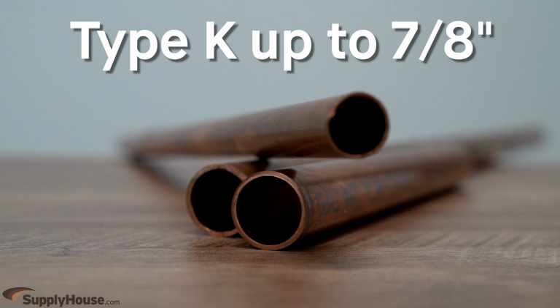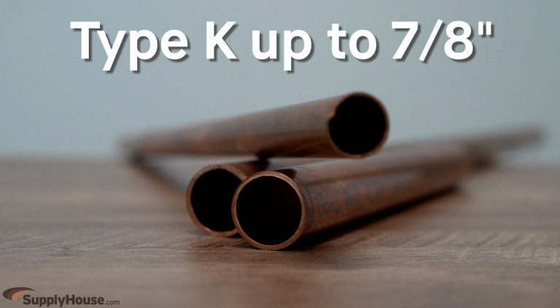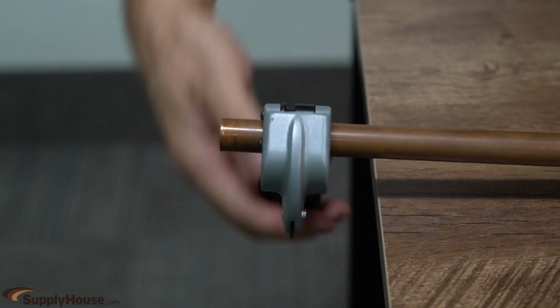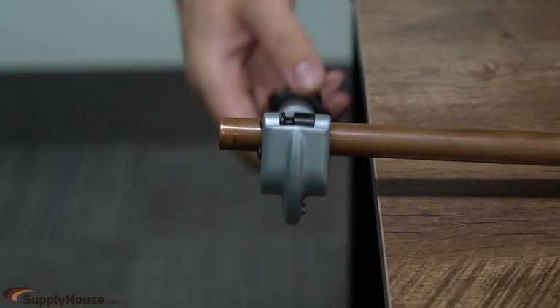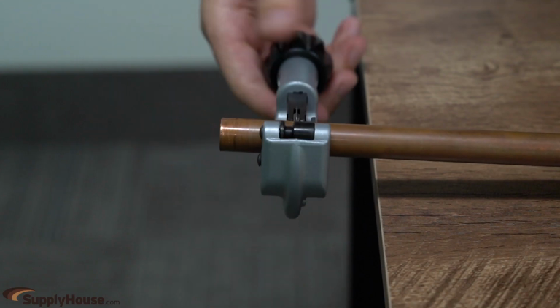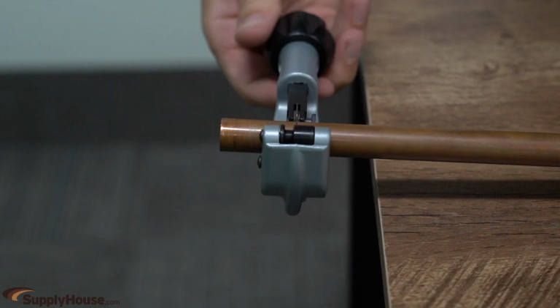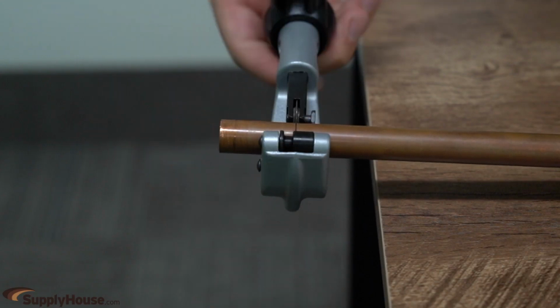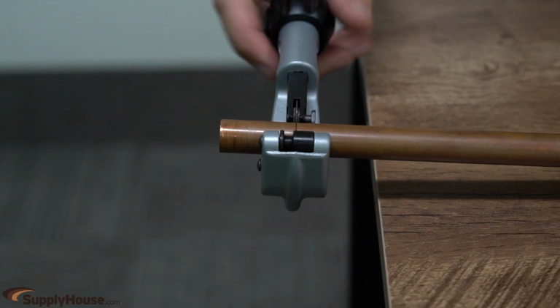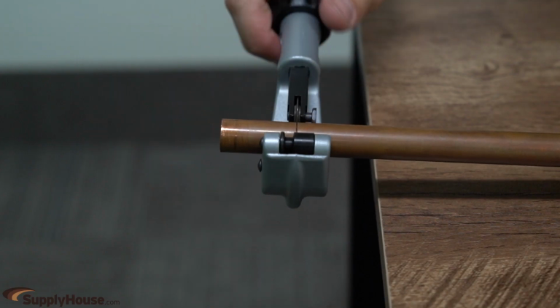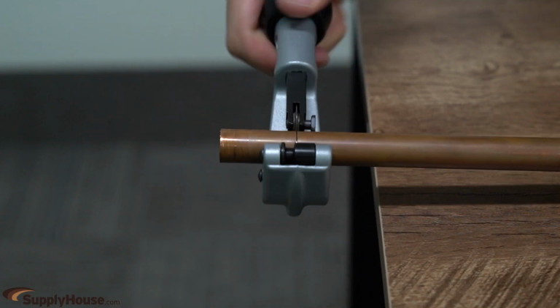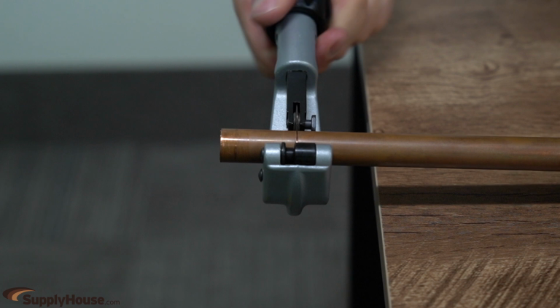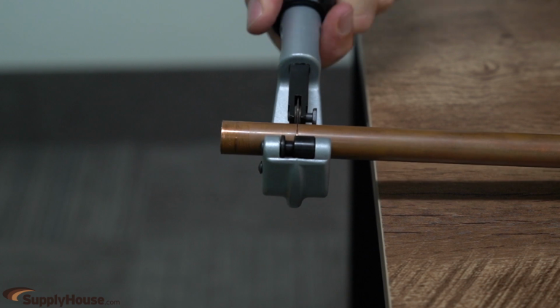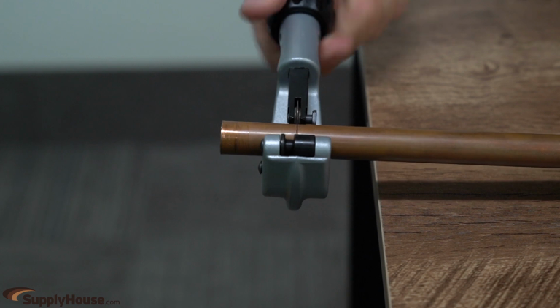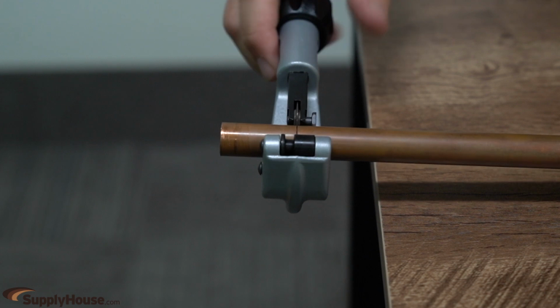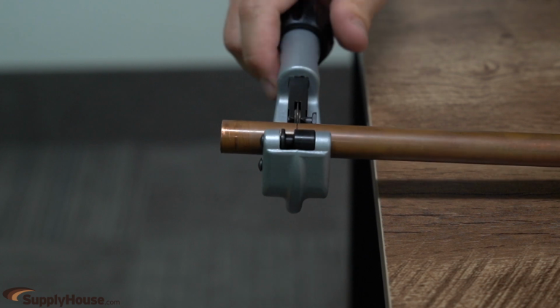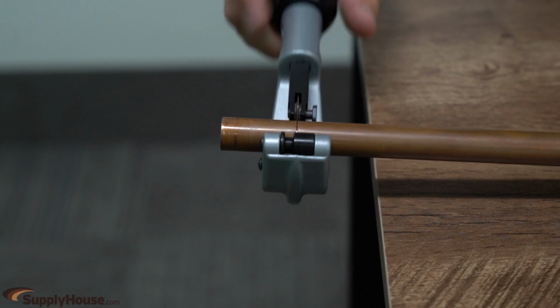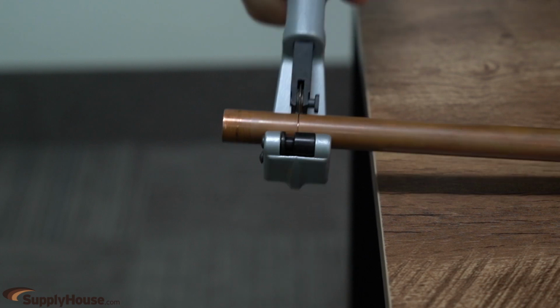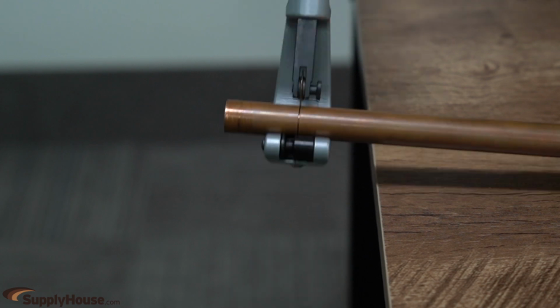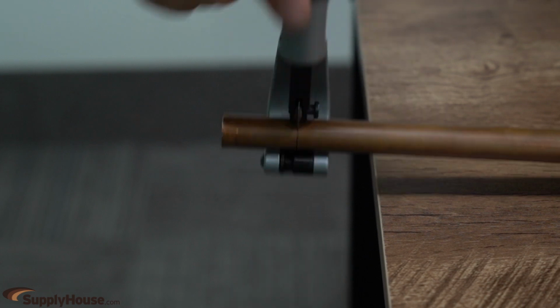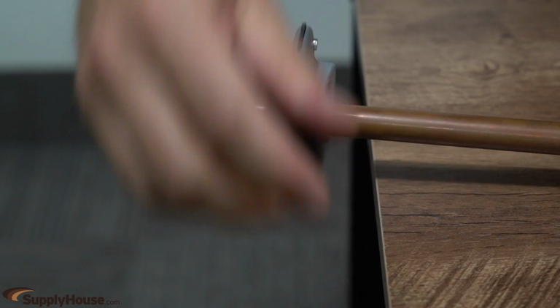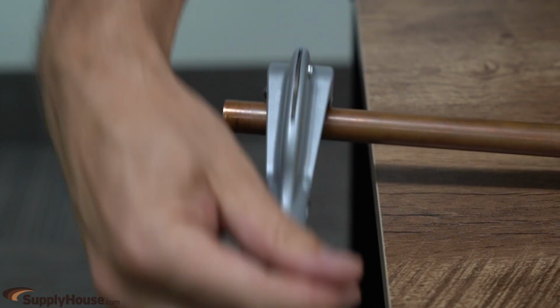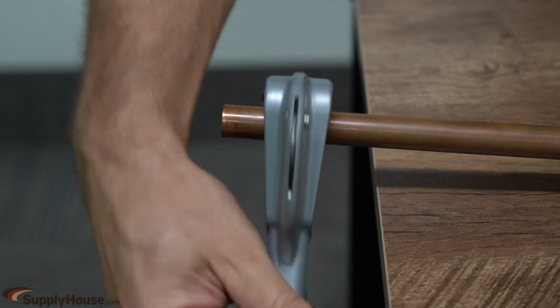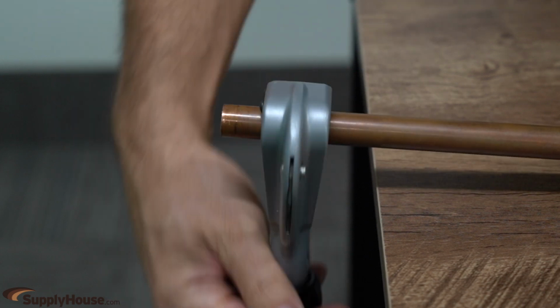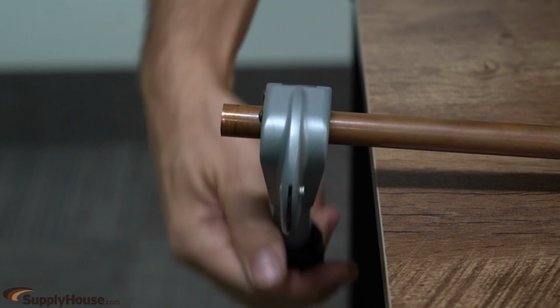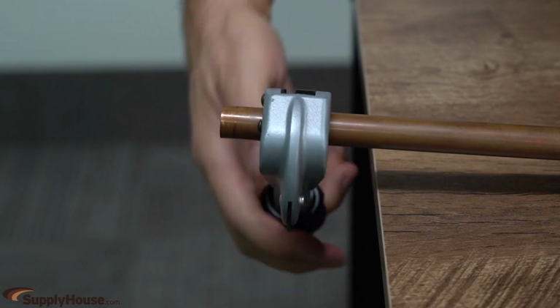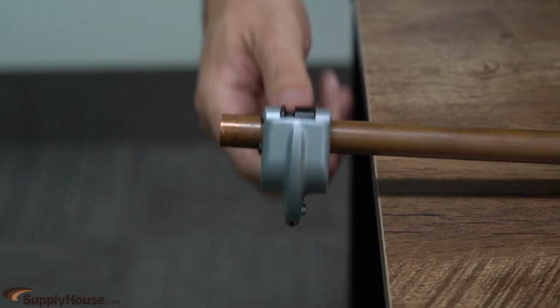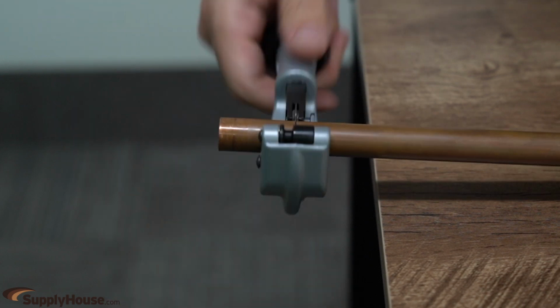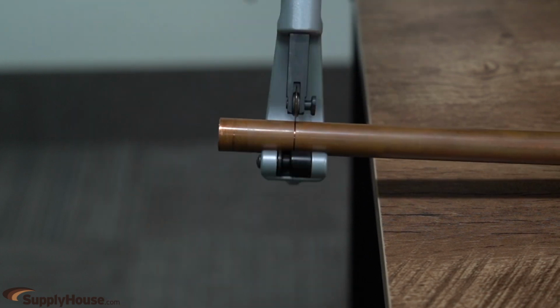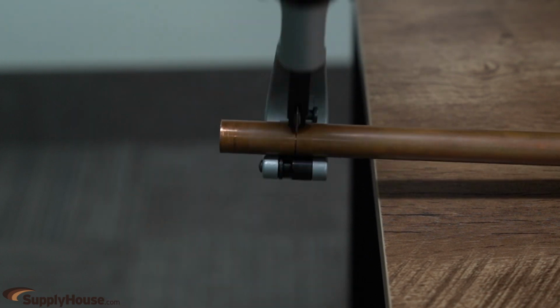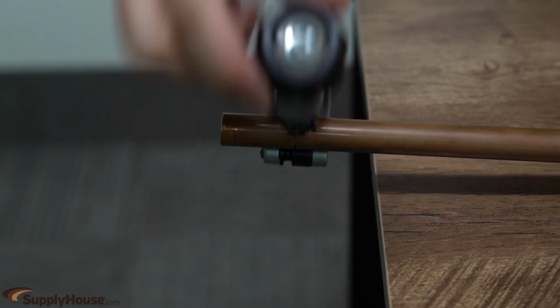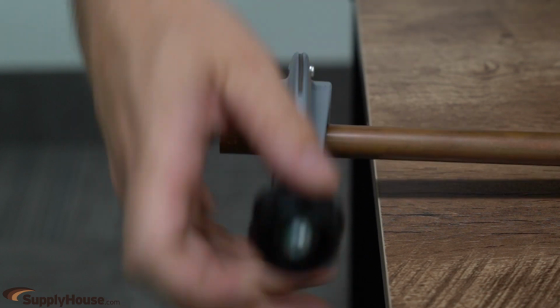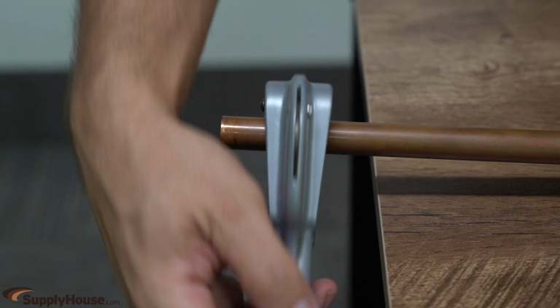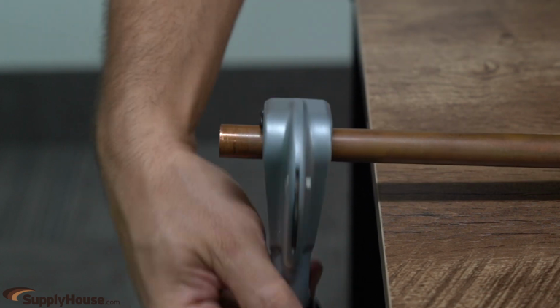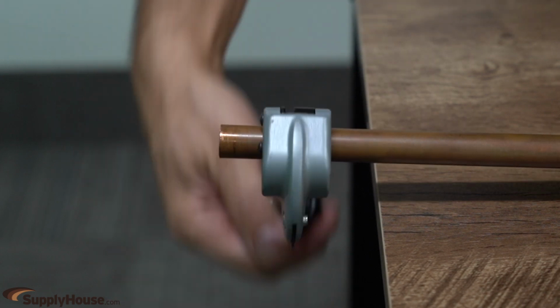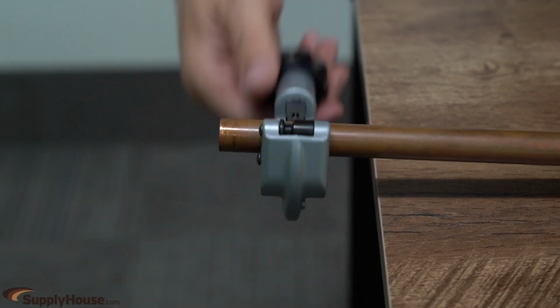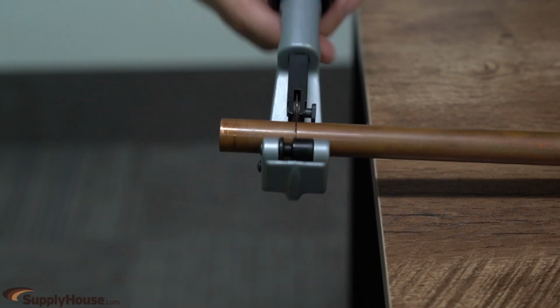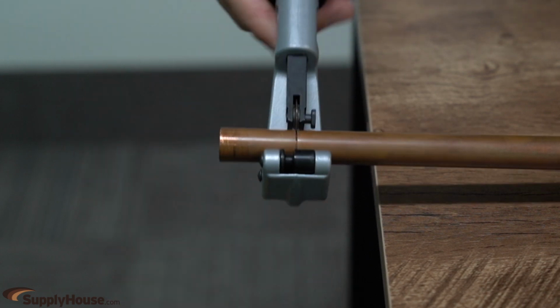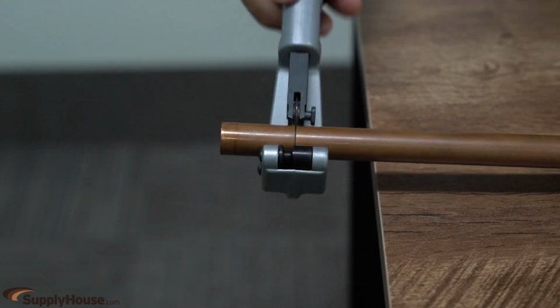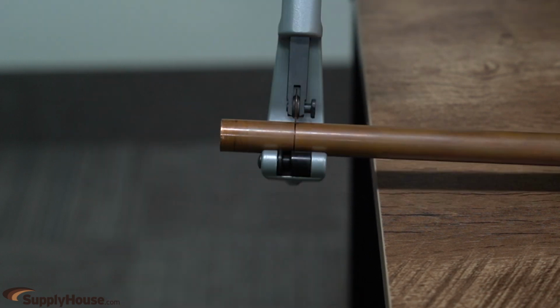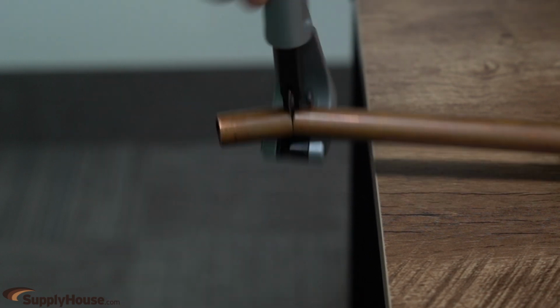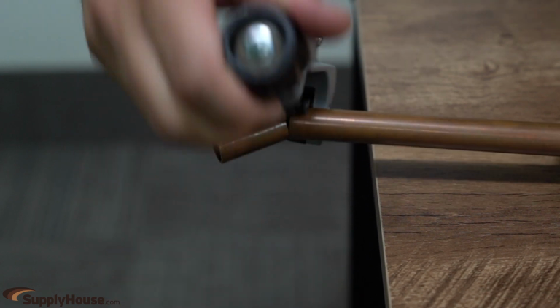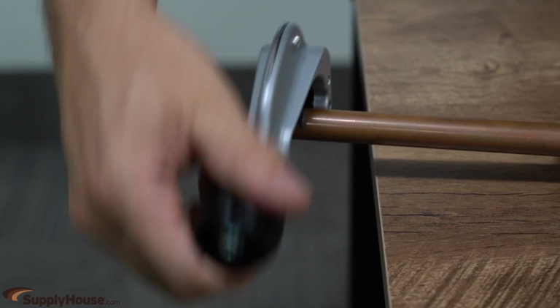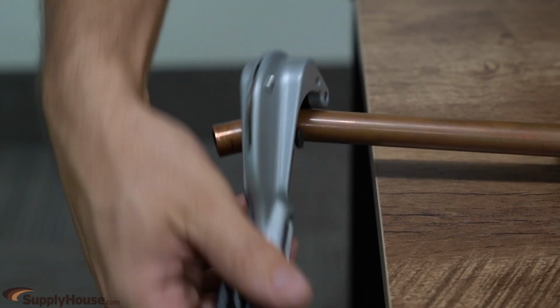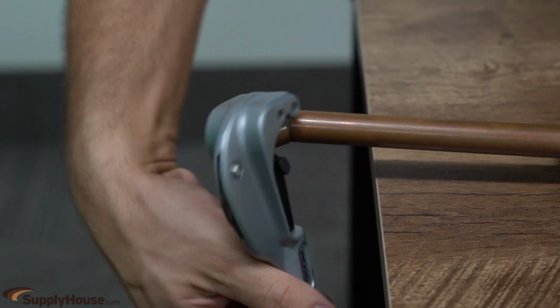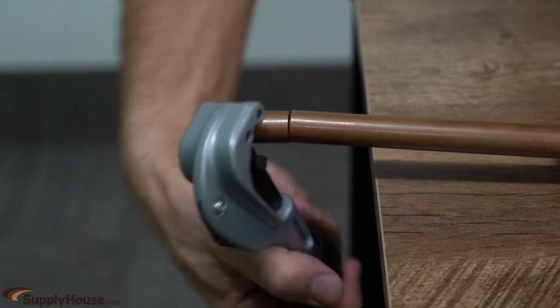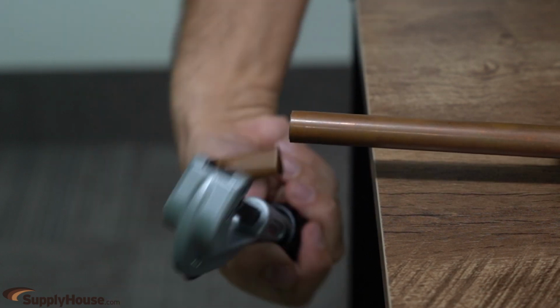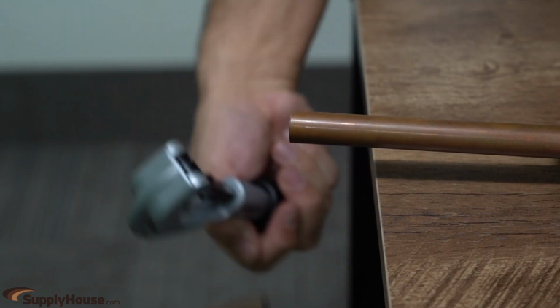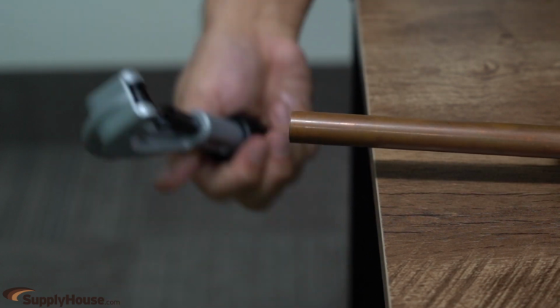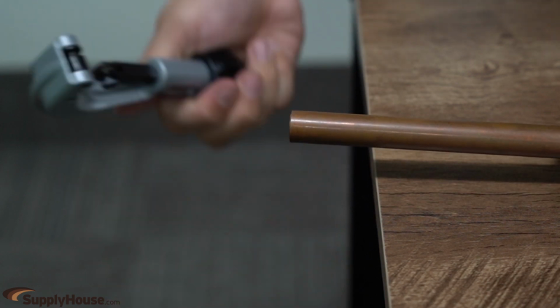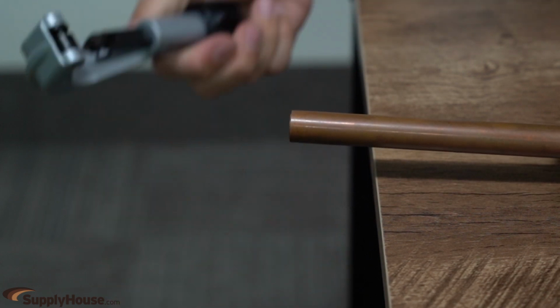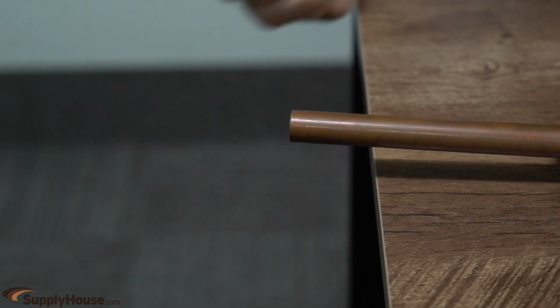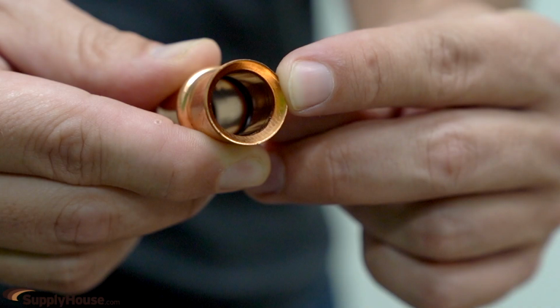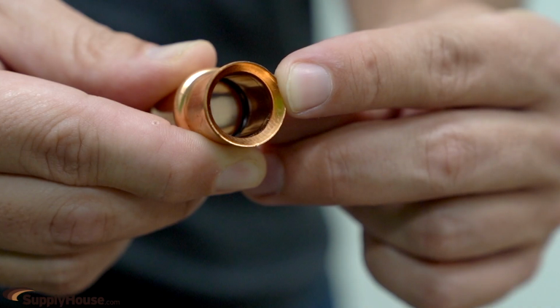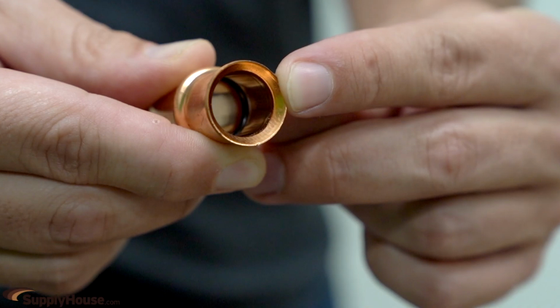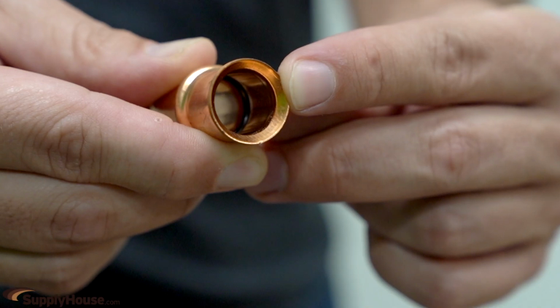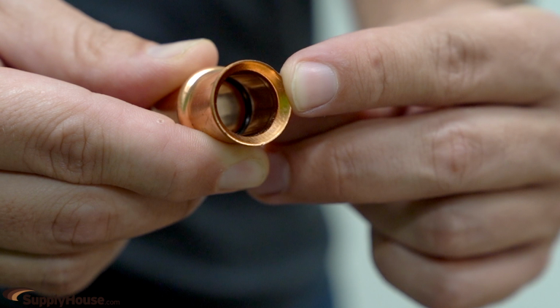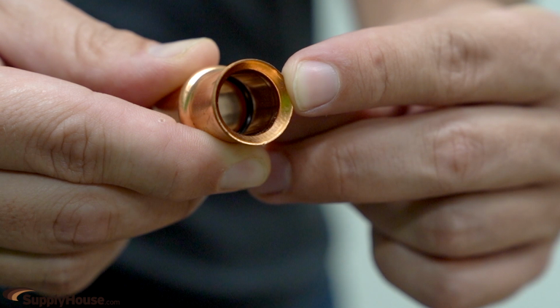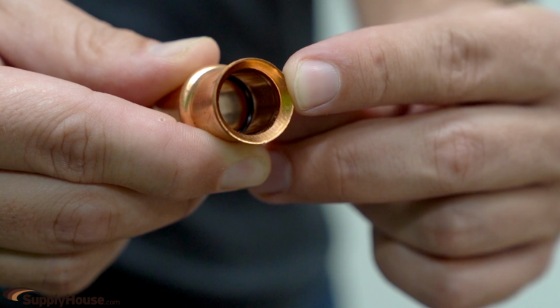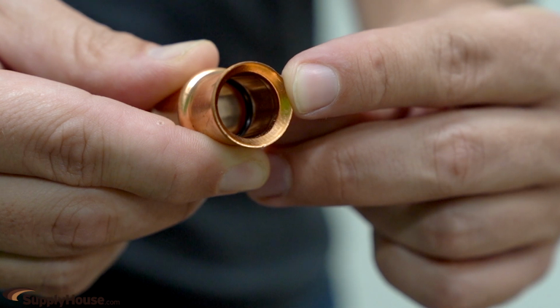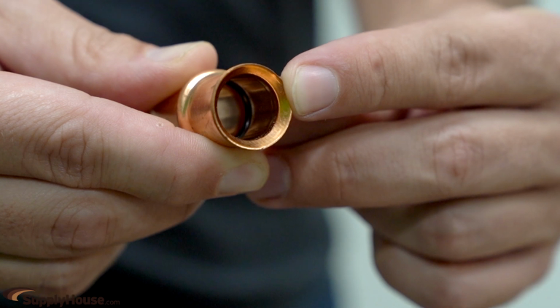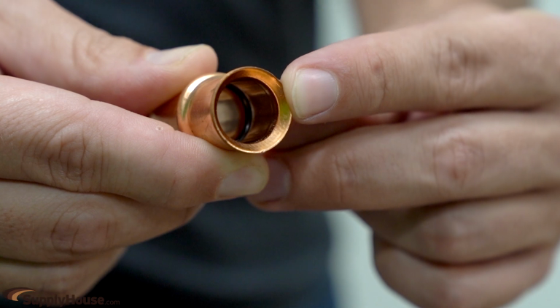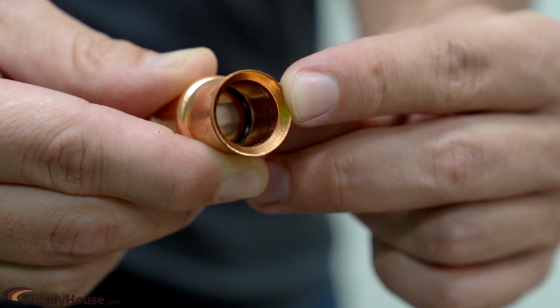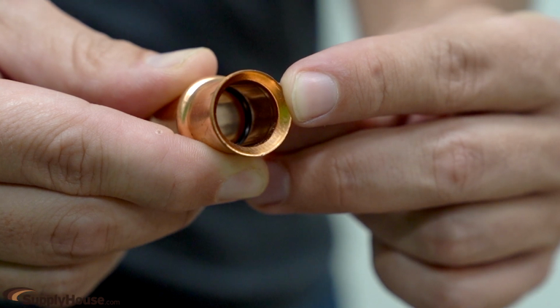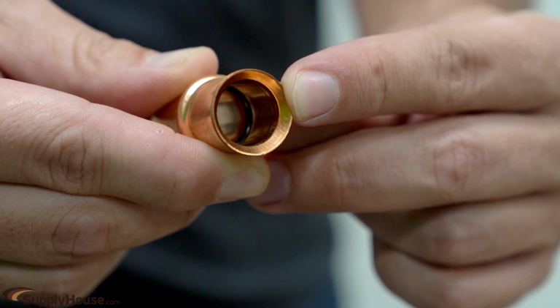Use the approved copper tubing cutter provided in the kit. Do not use saws, as they may create a rough surface that can damage the O-ring.